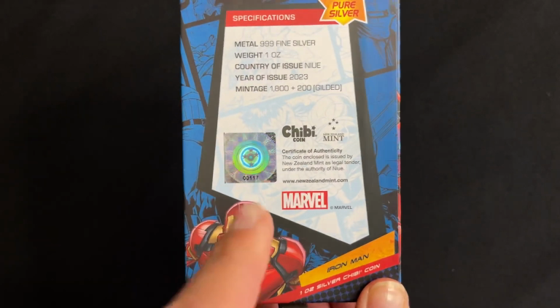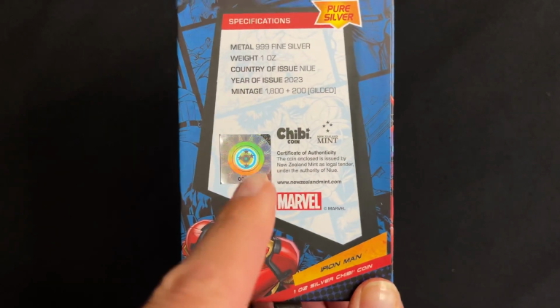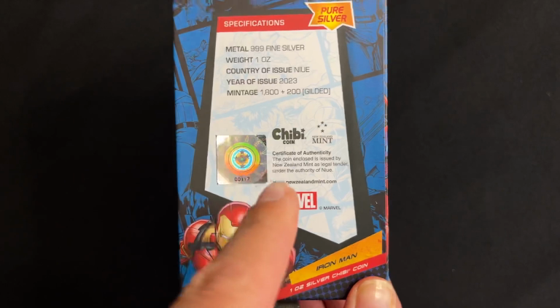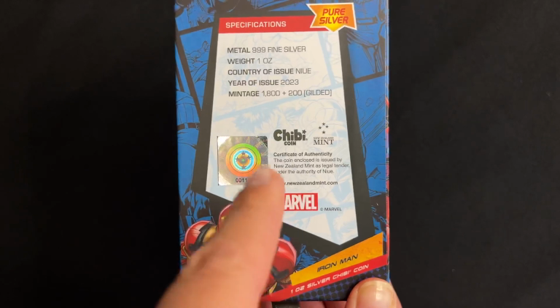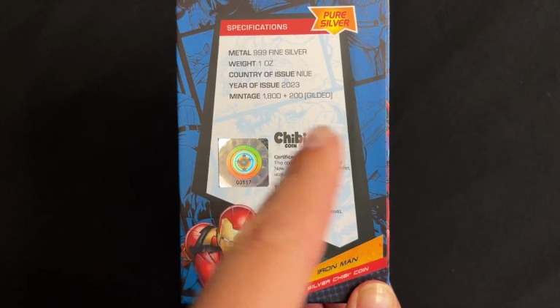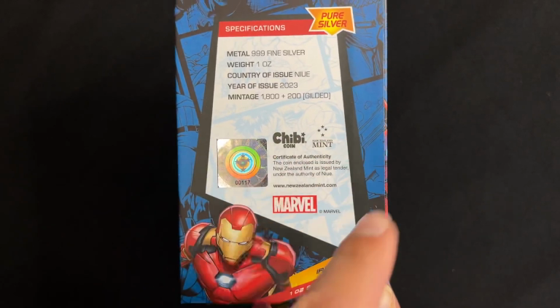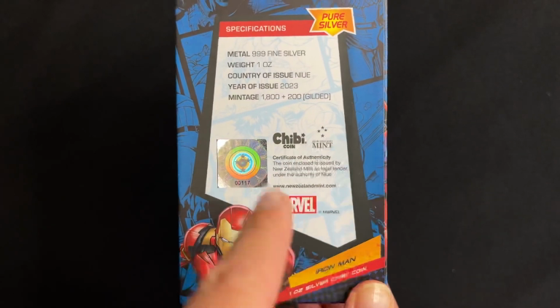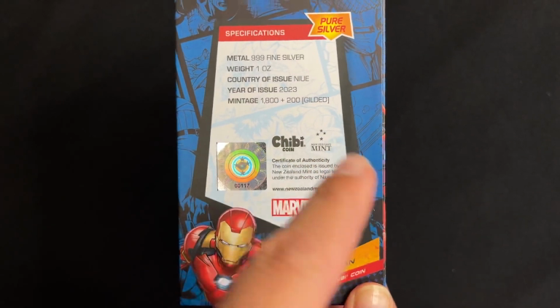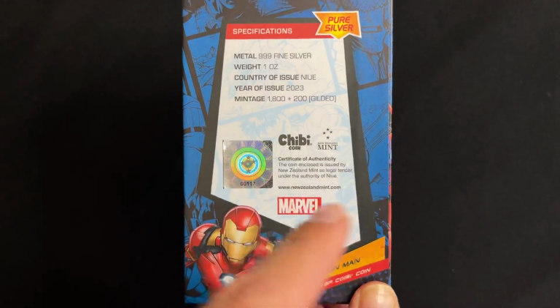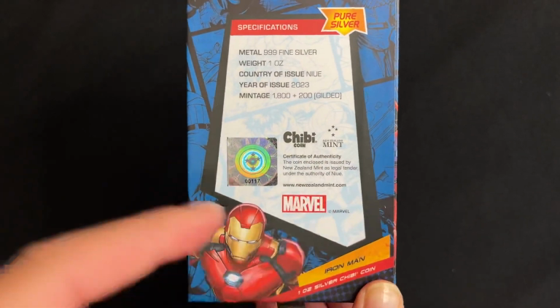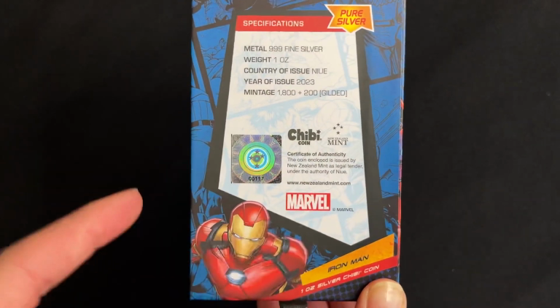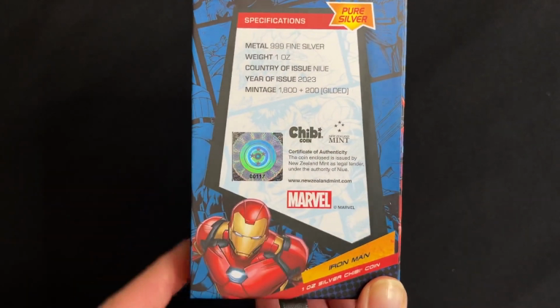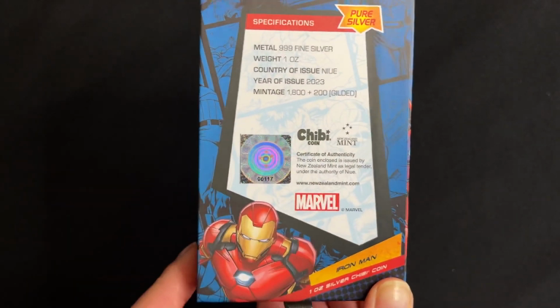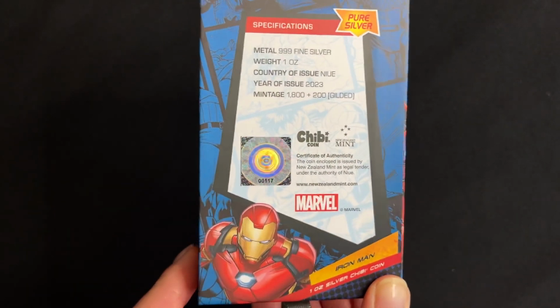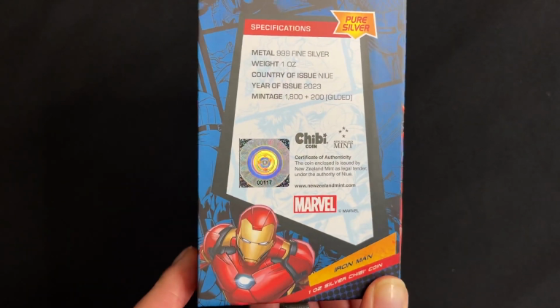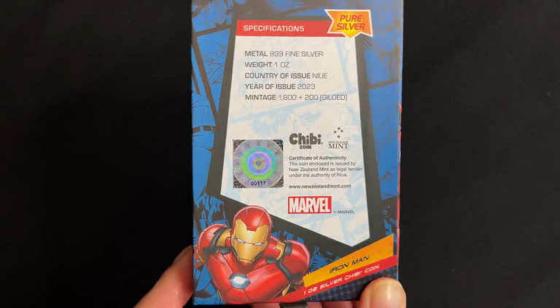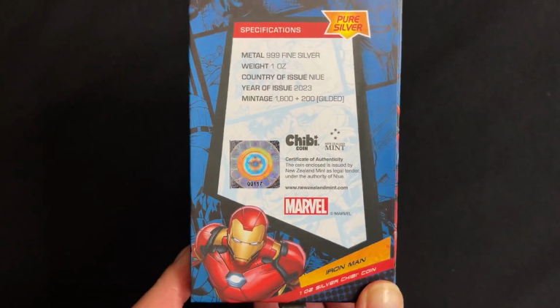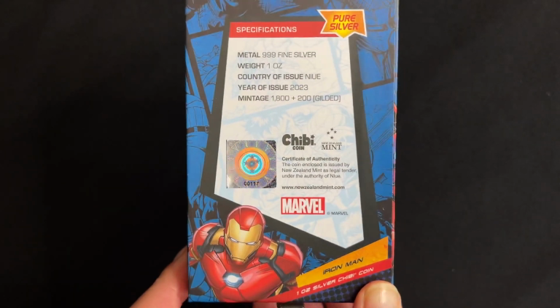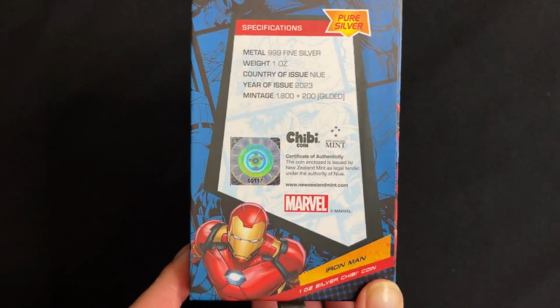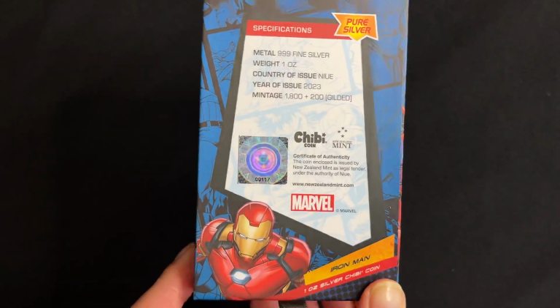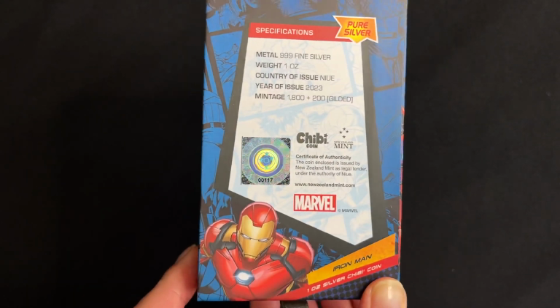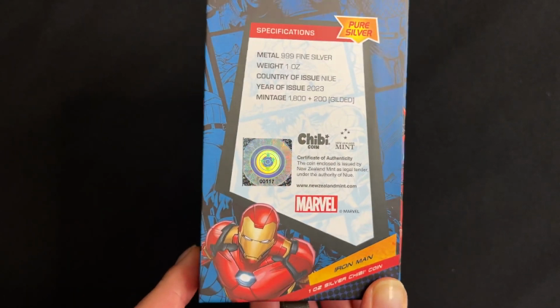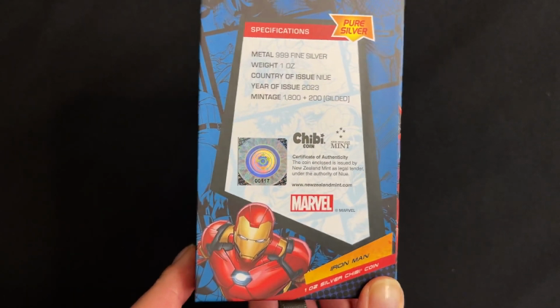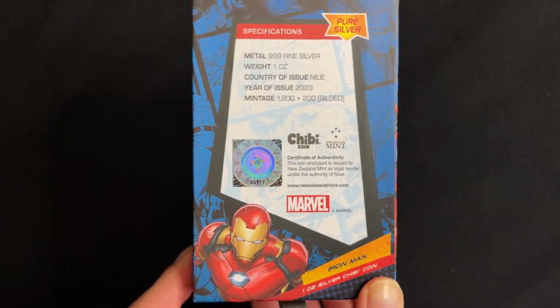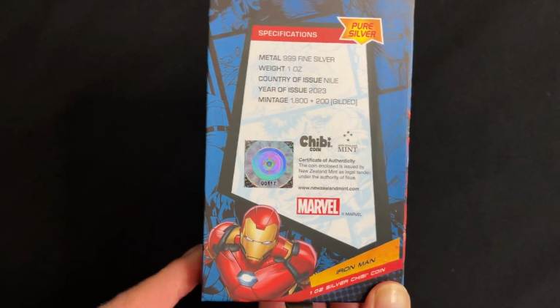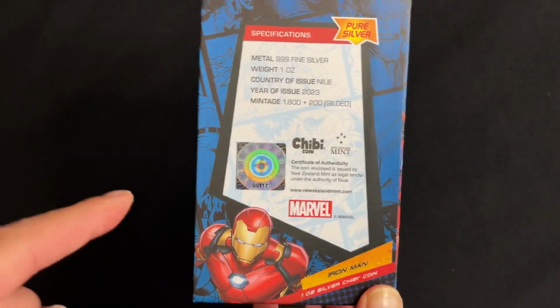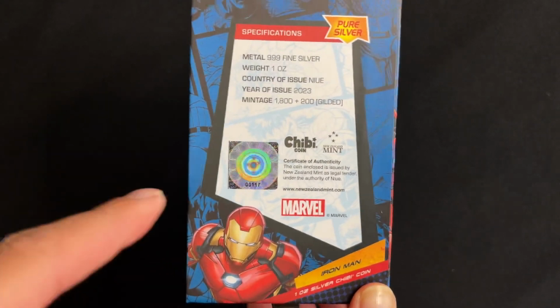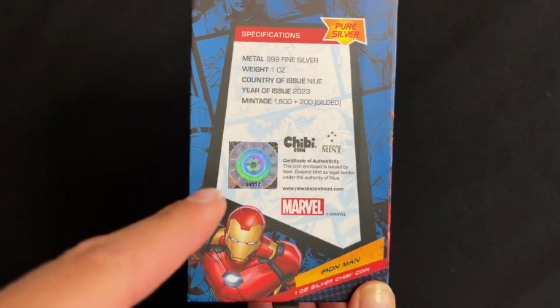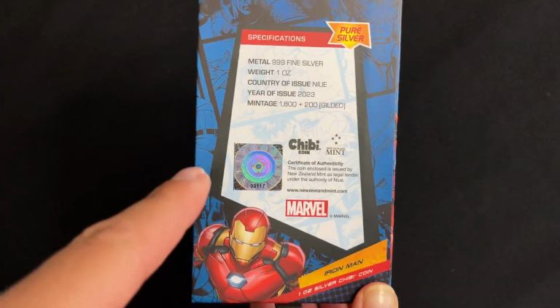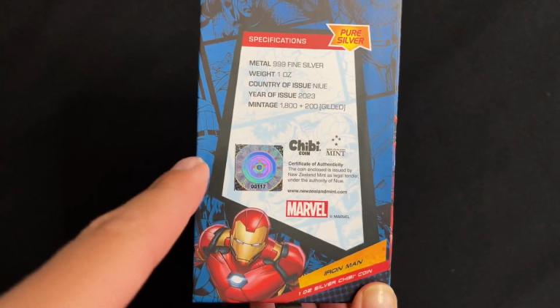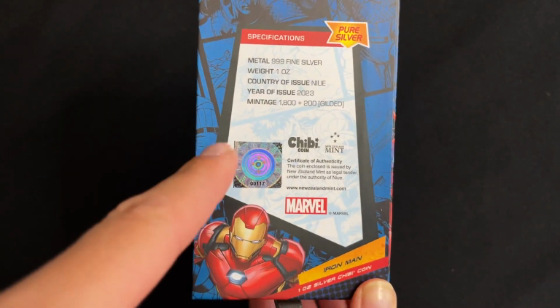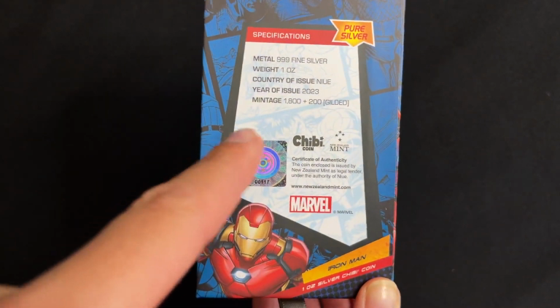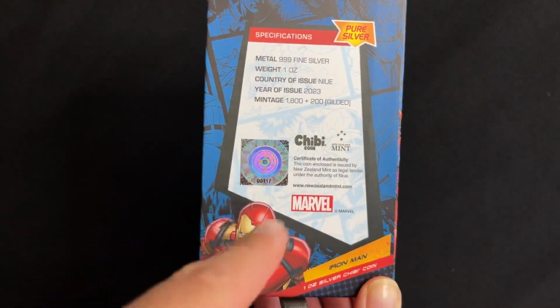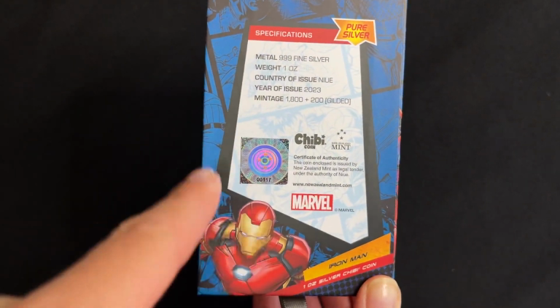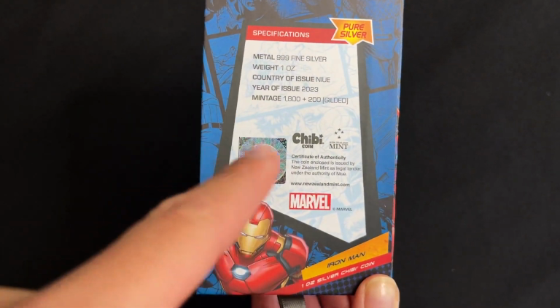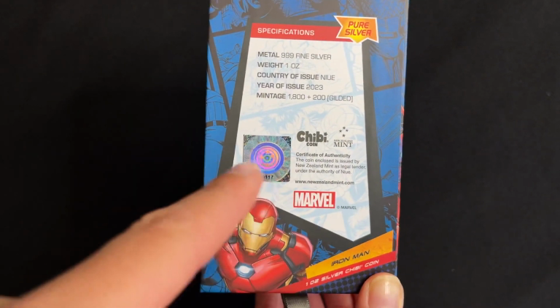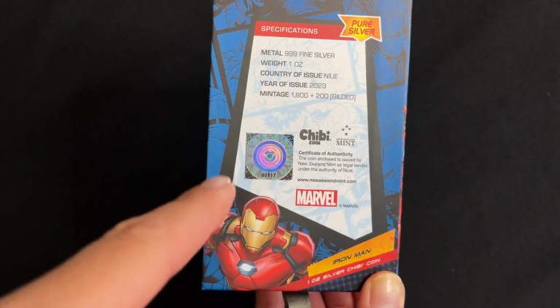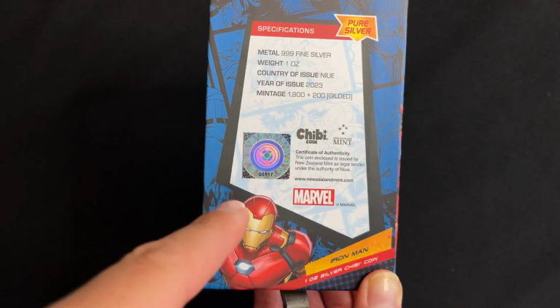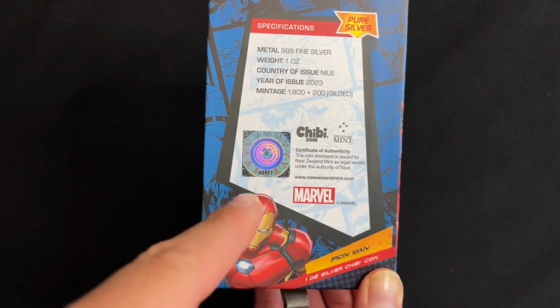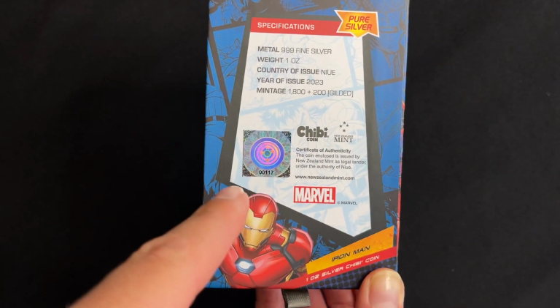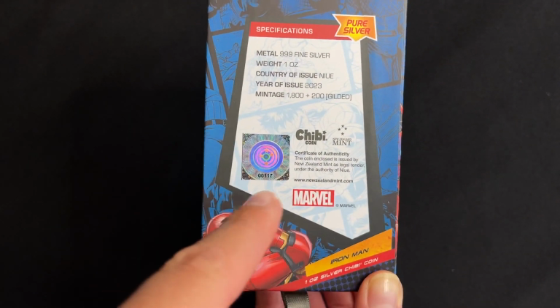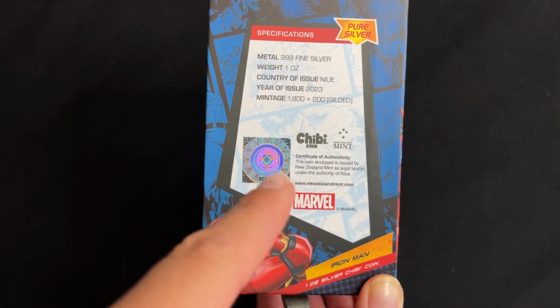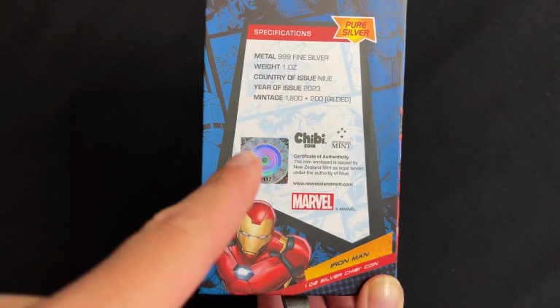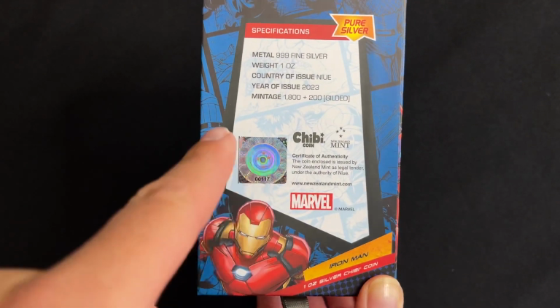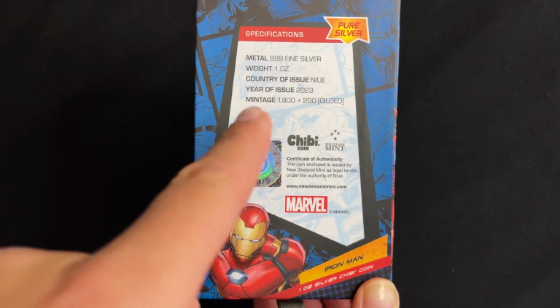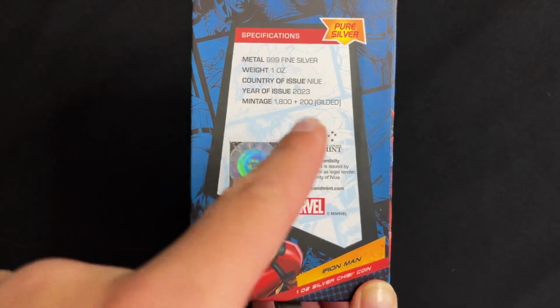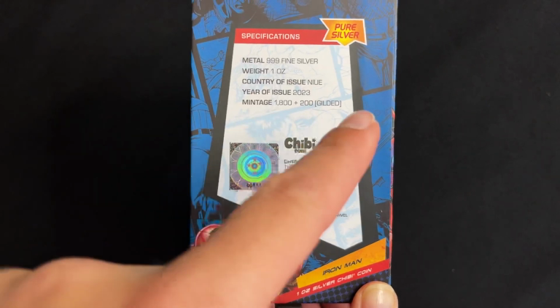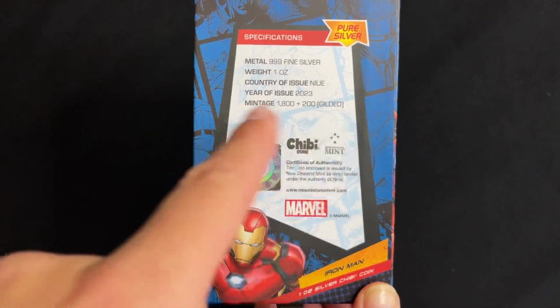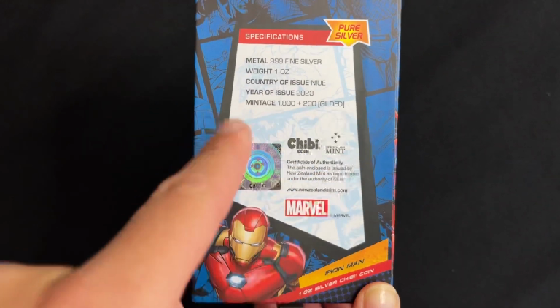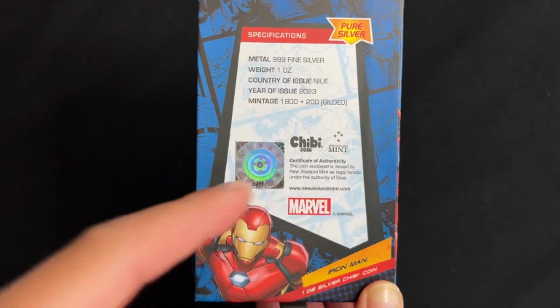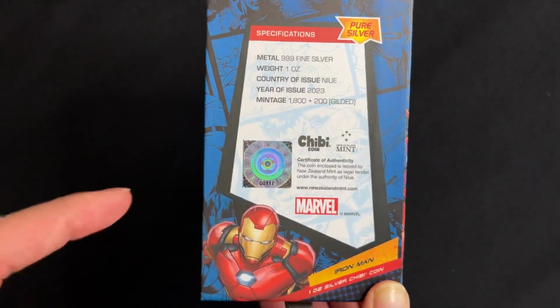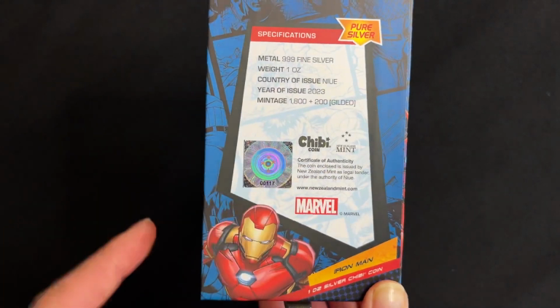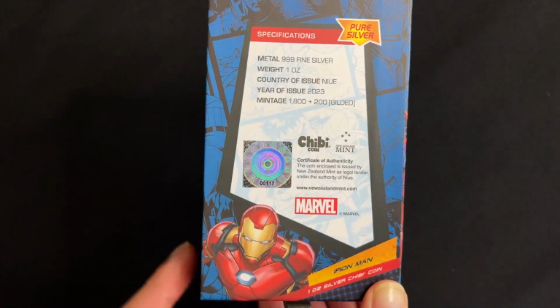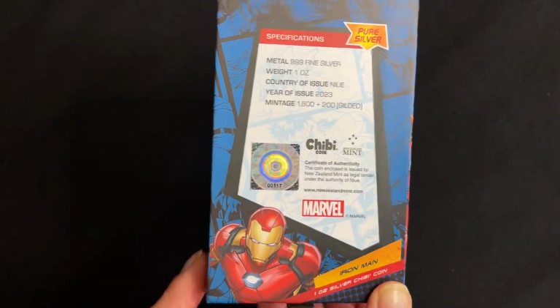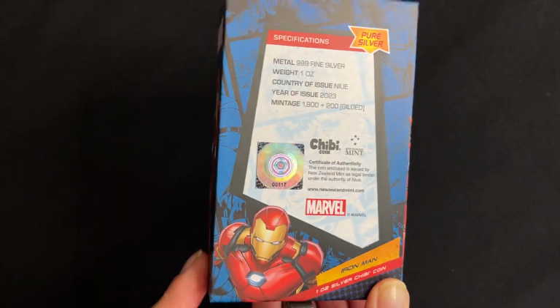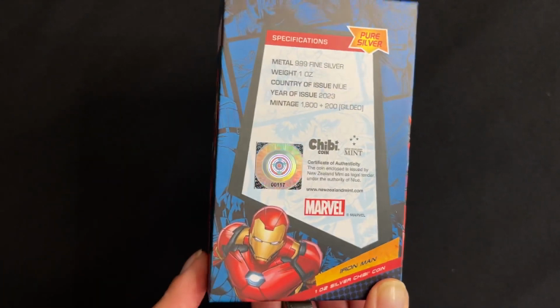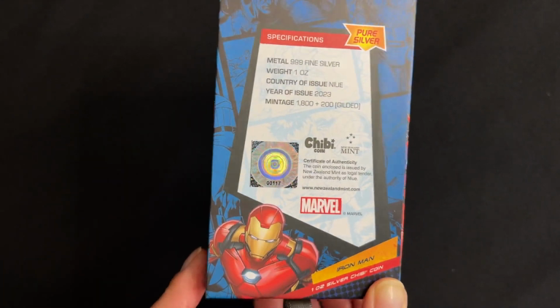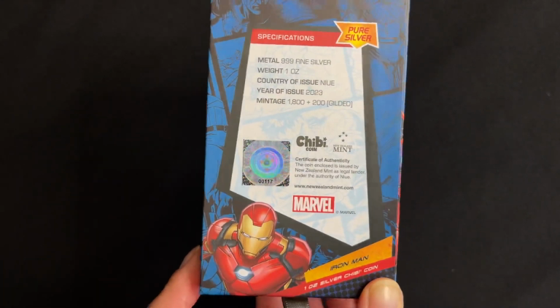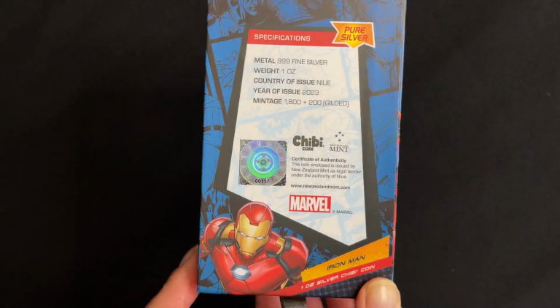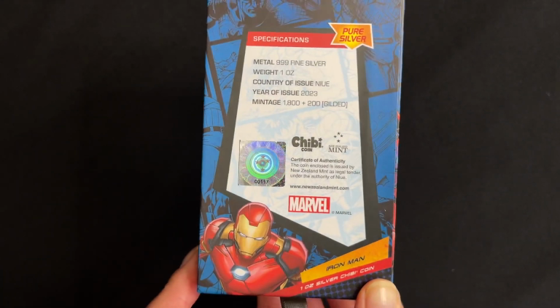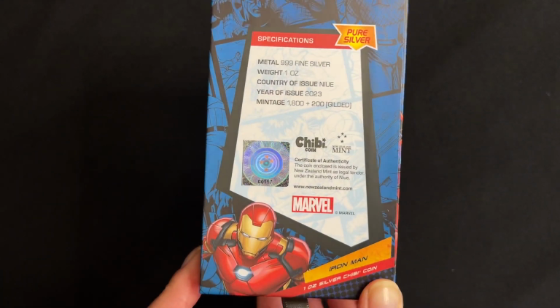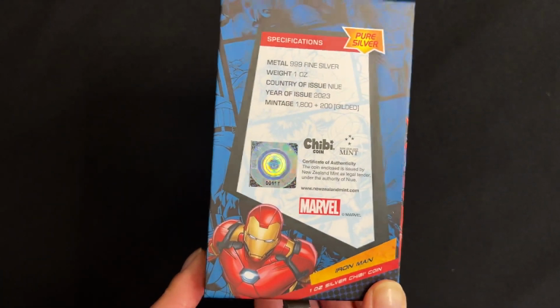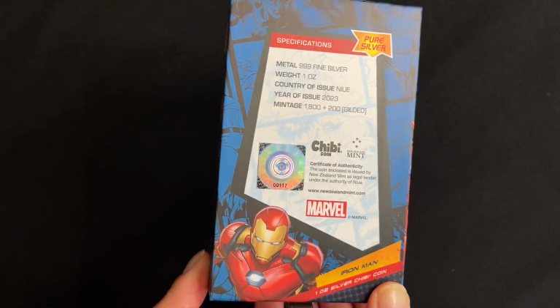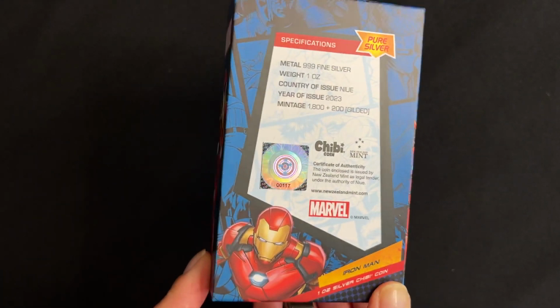You've got a certificate of authenticity down there, and this sticker gives you the coin's unique number within the mintage.